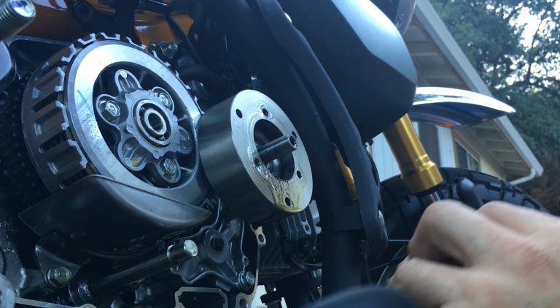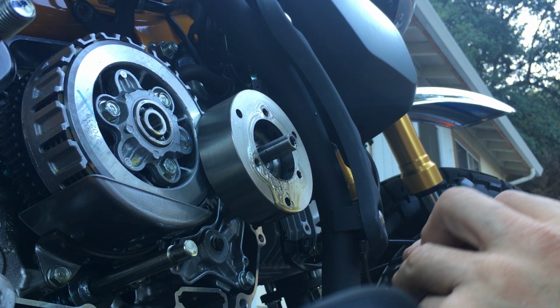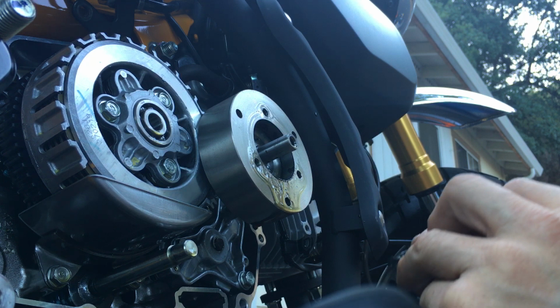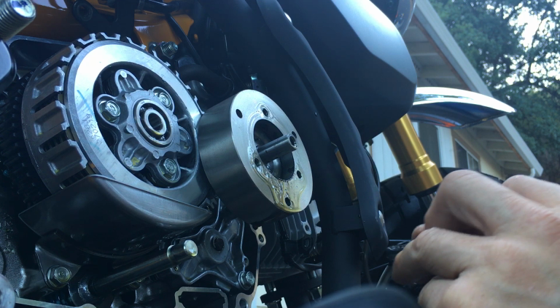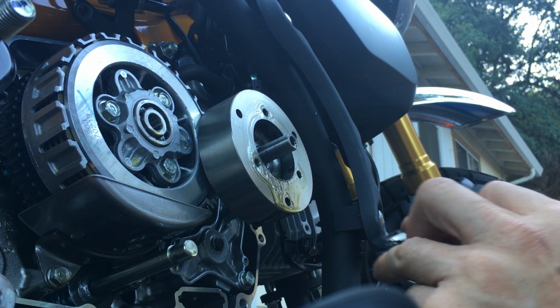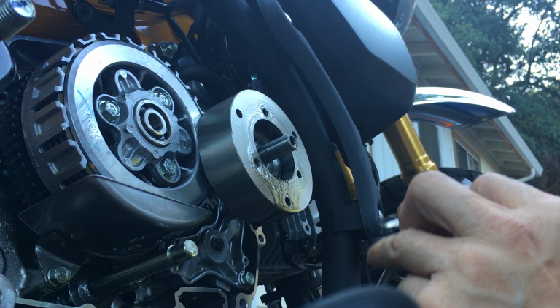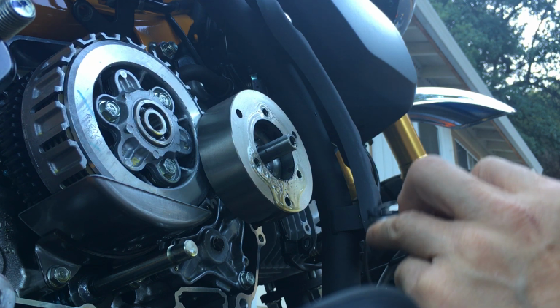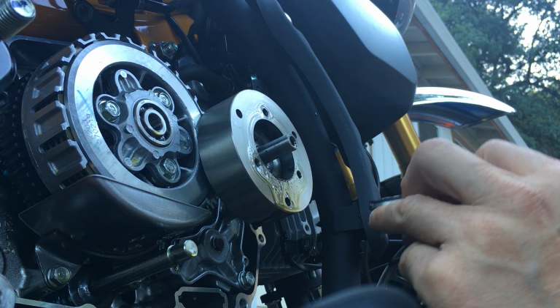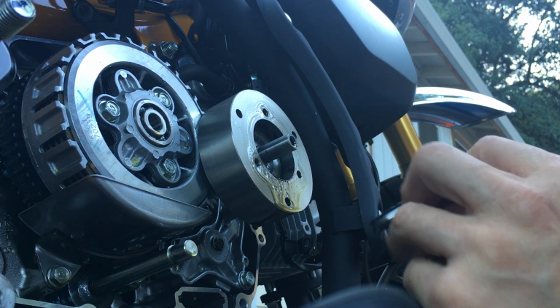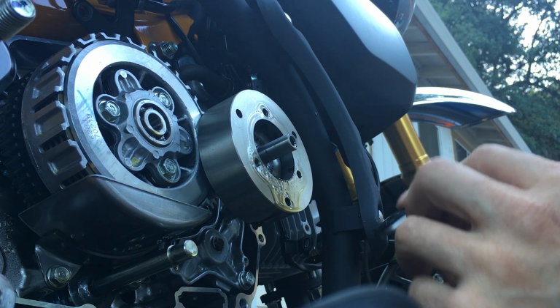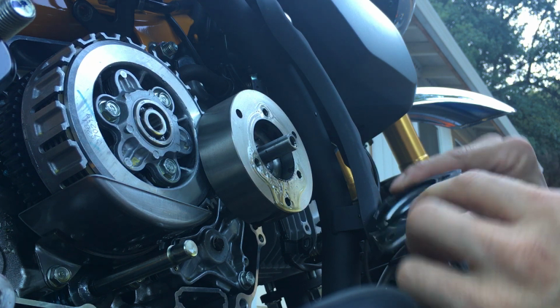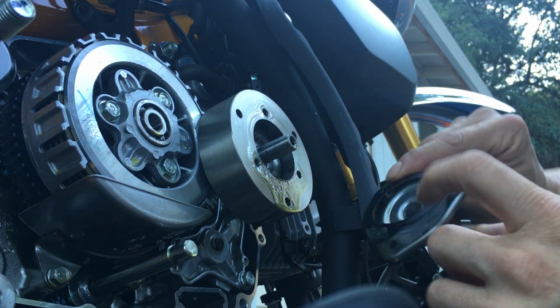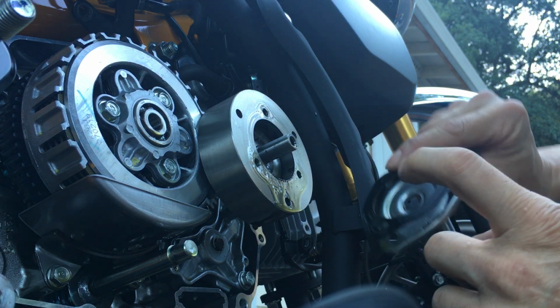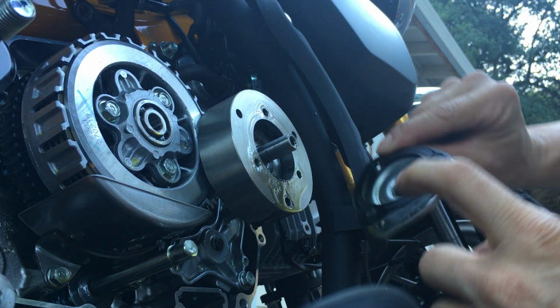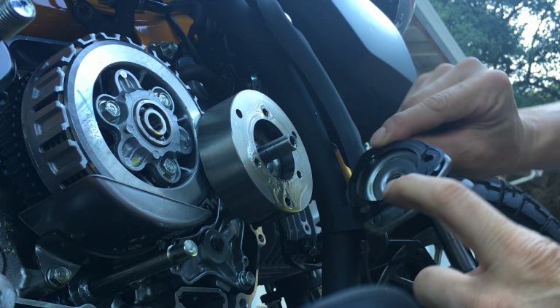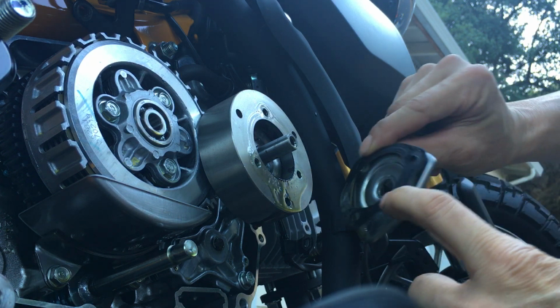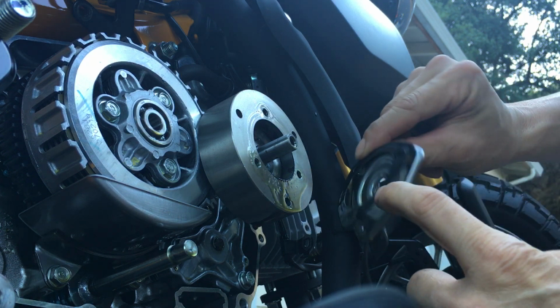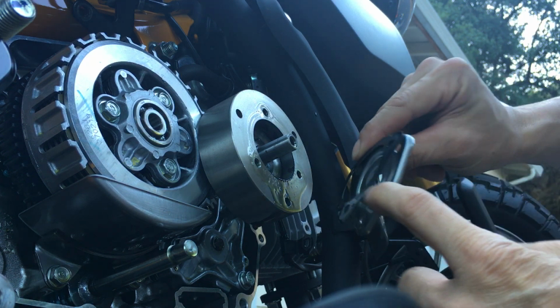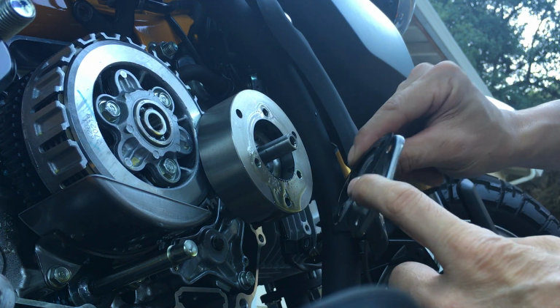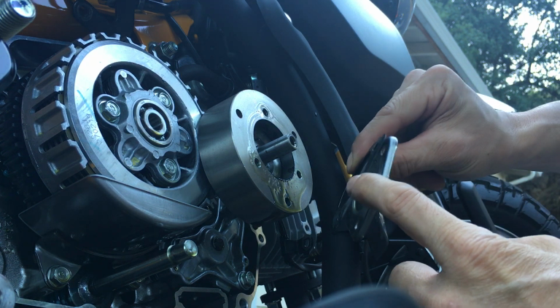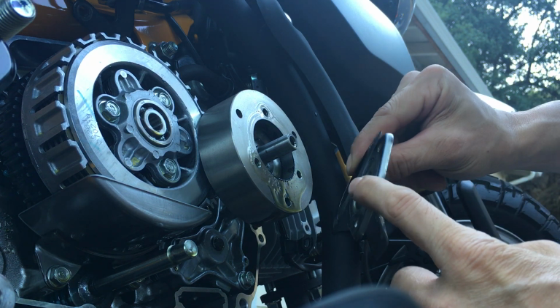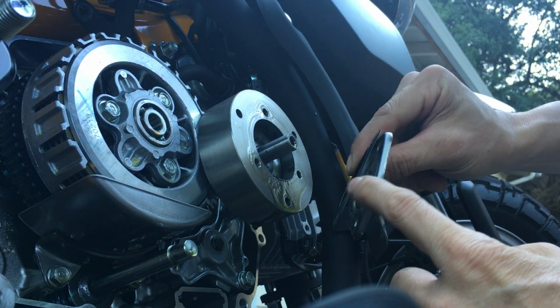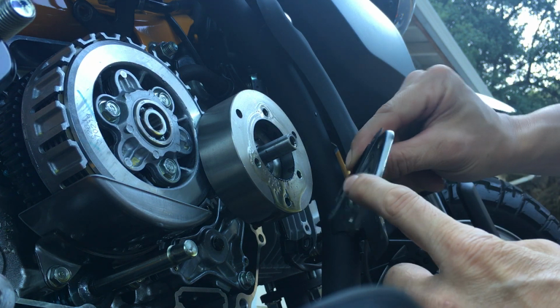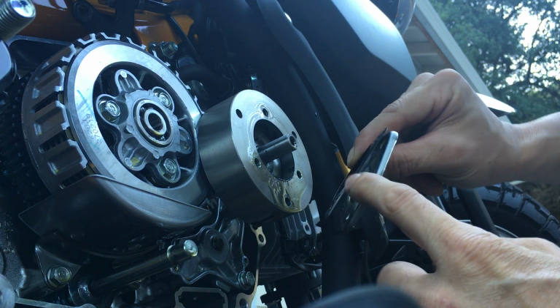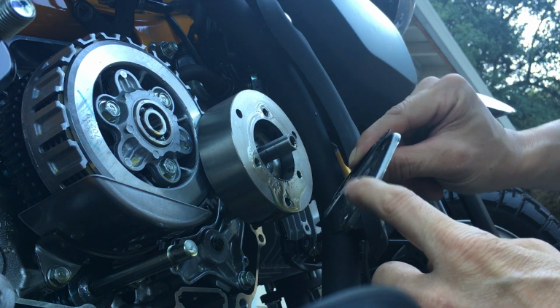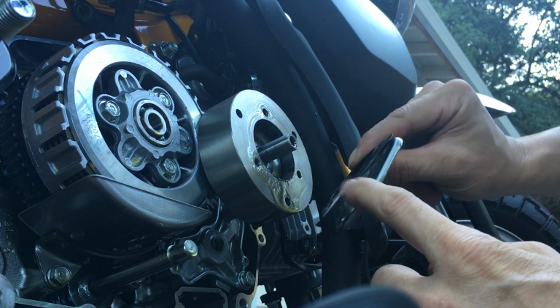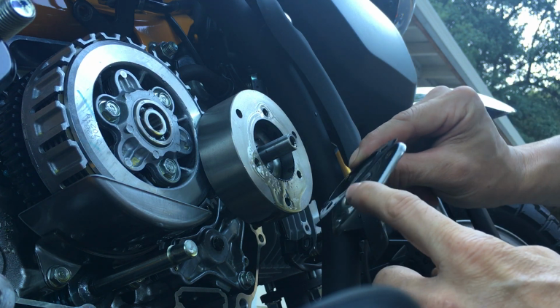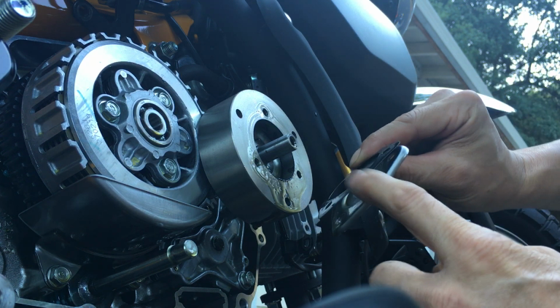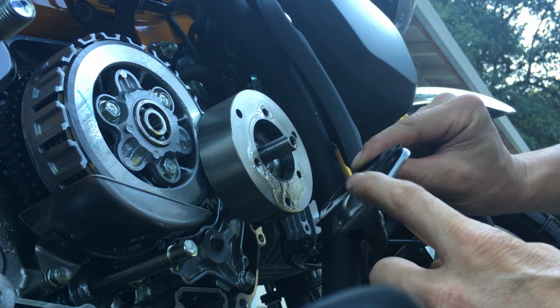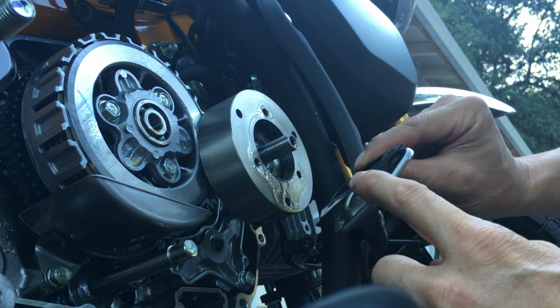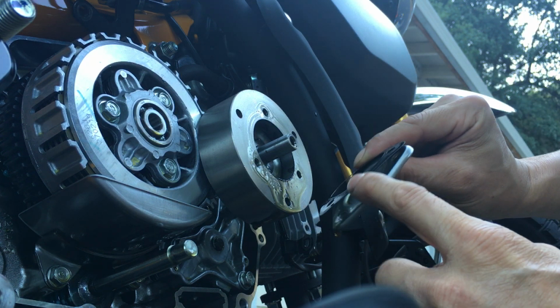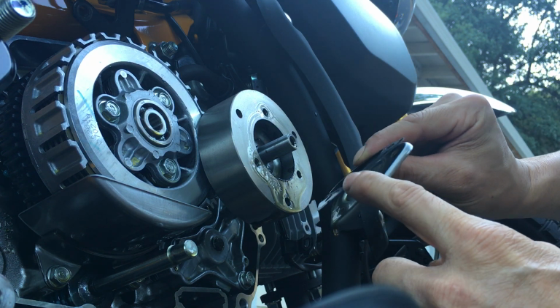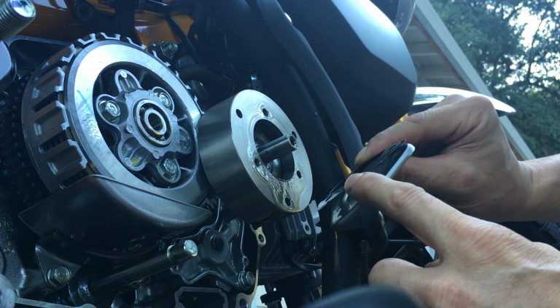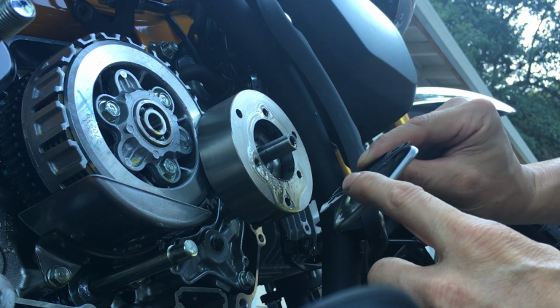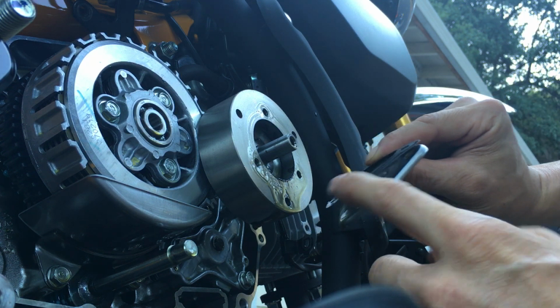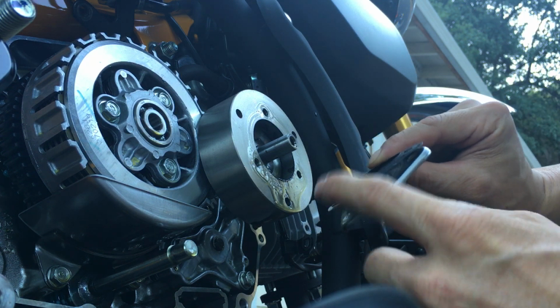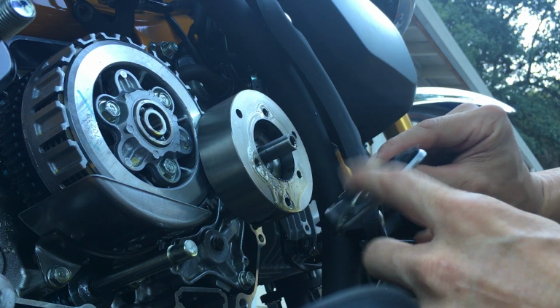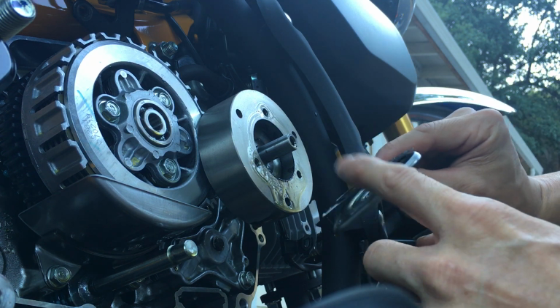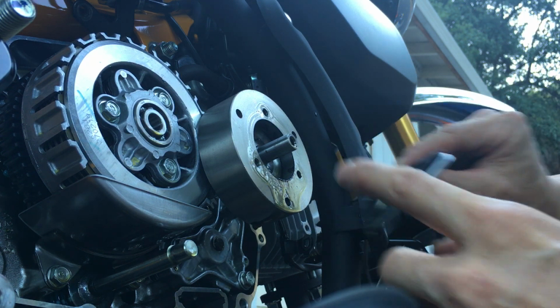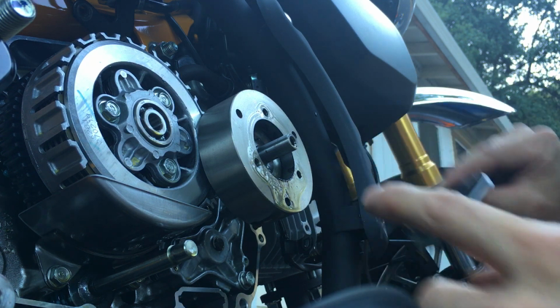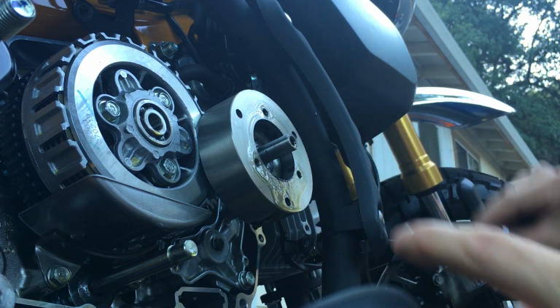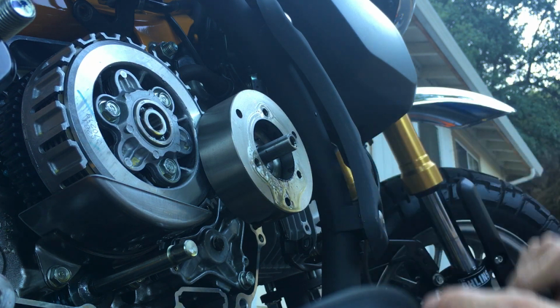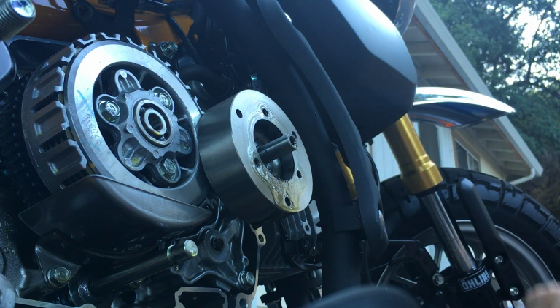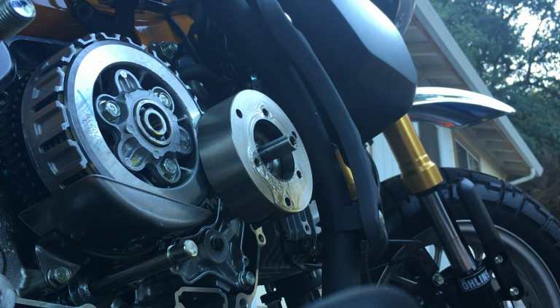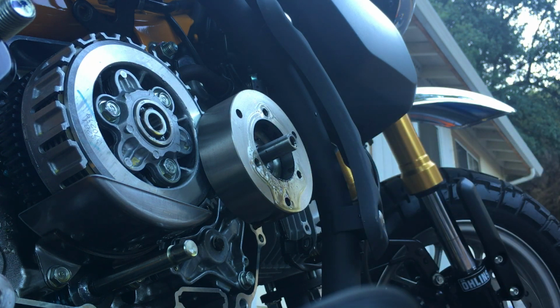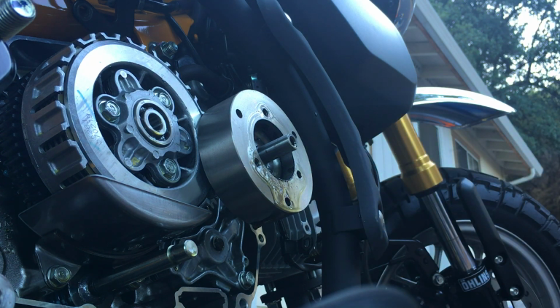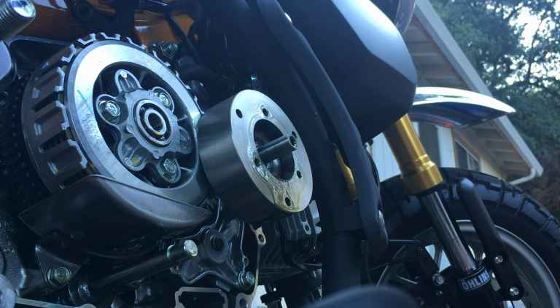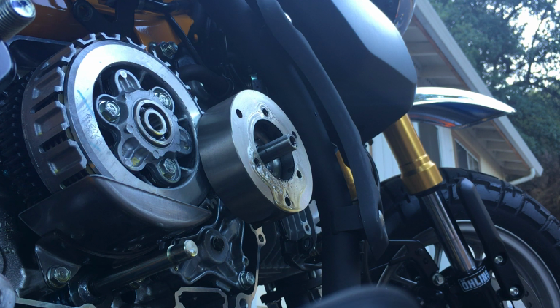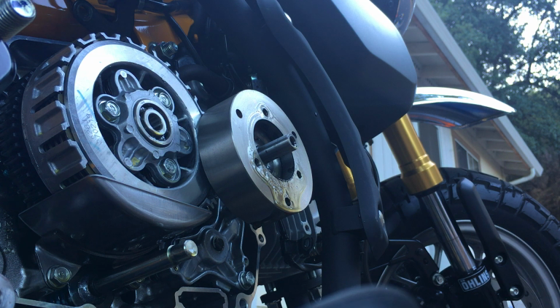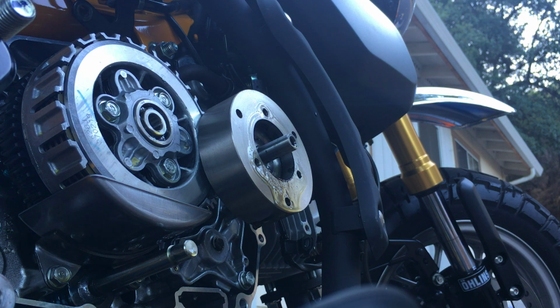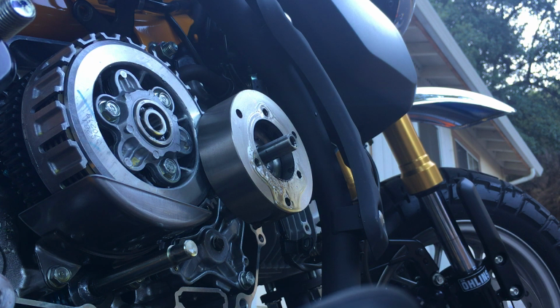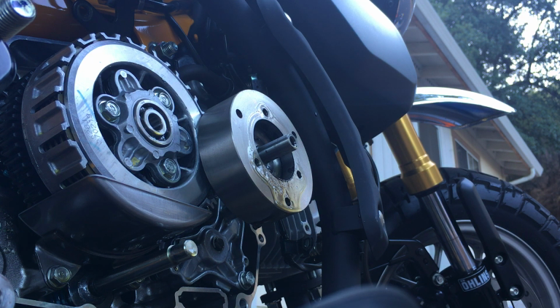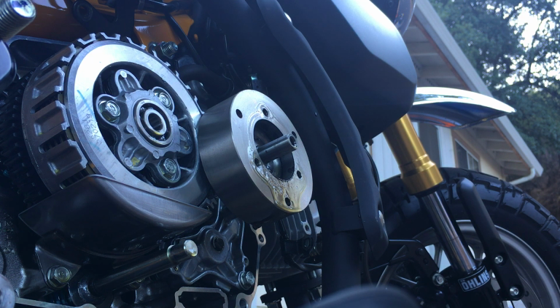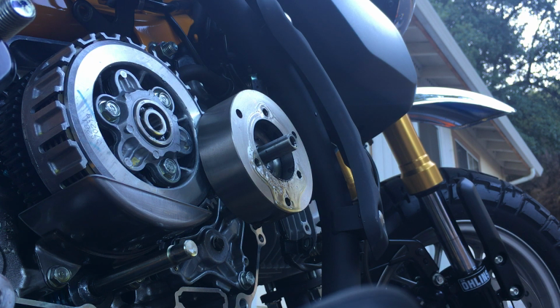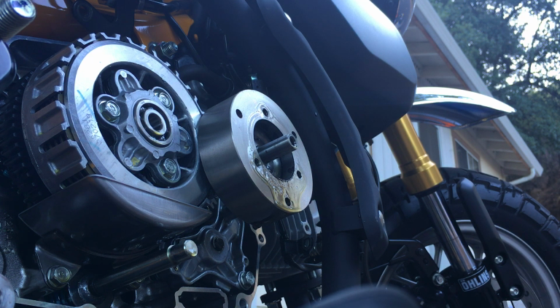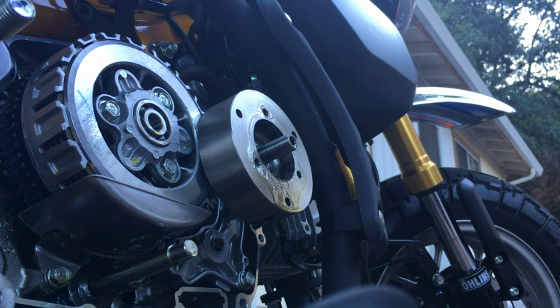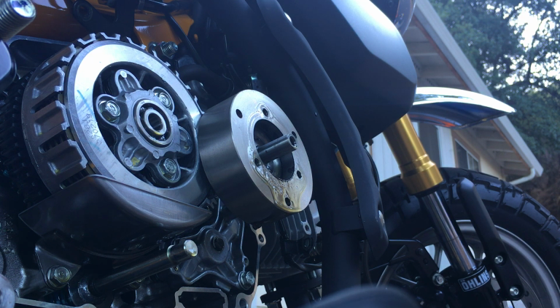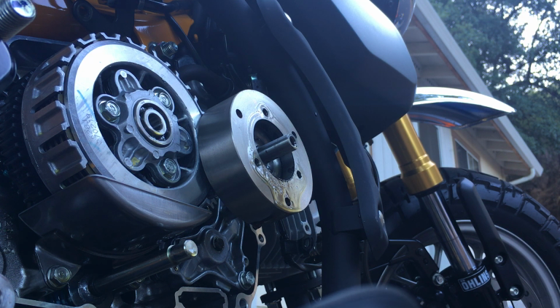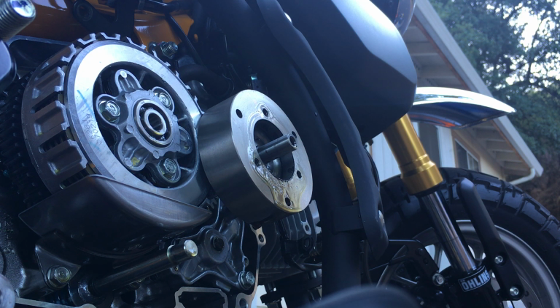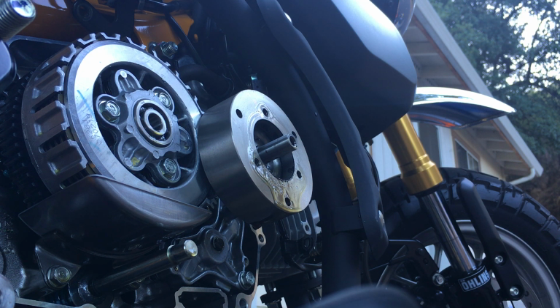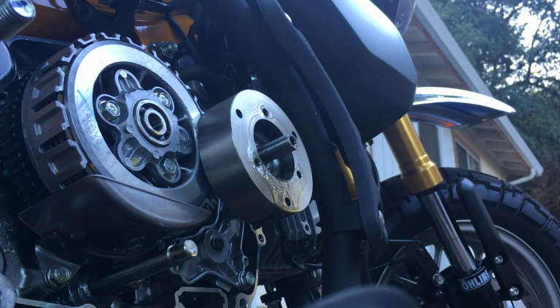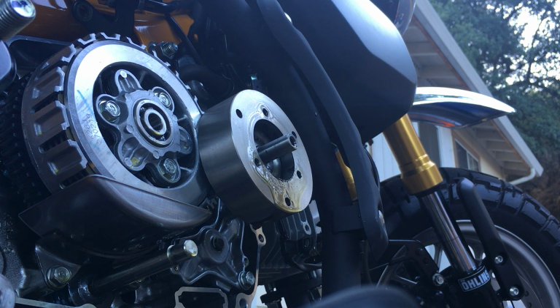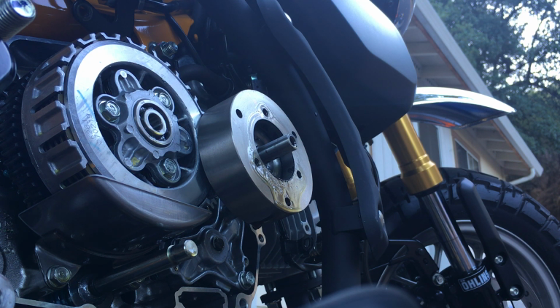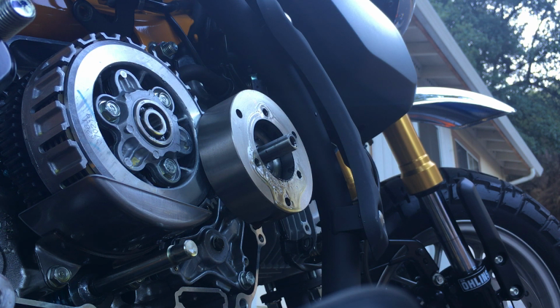Some people will reuse this gasket here, but I have another one, so I'm going to discard that old one.